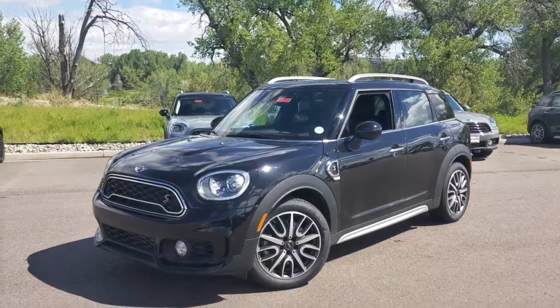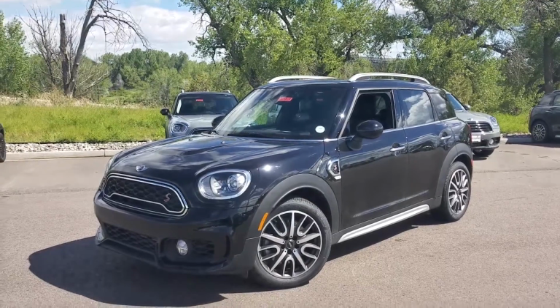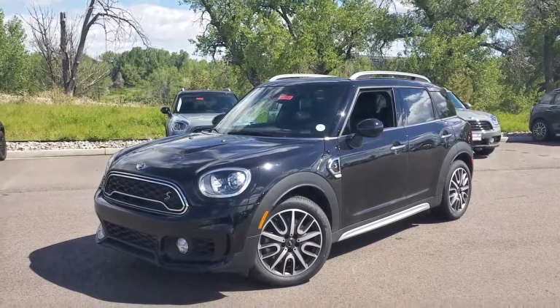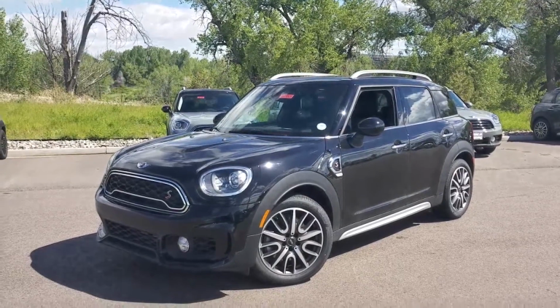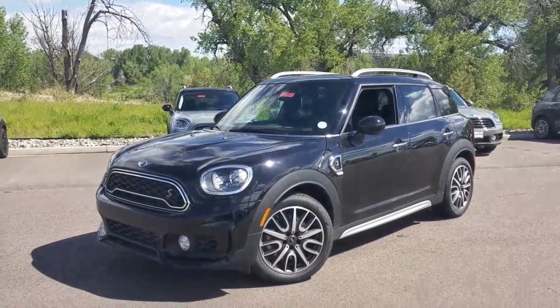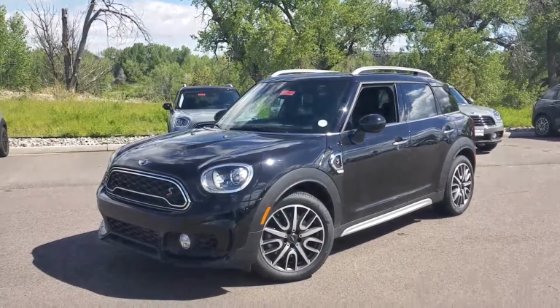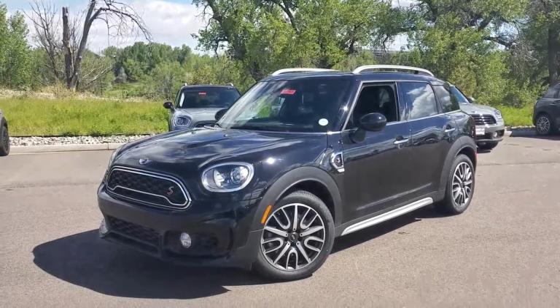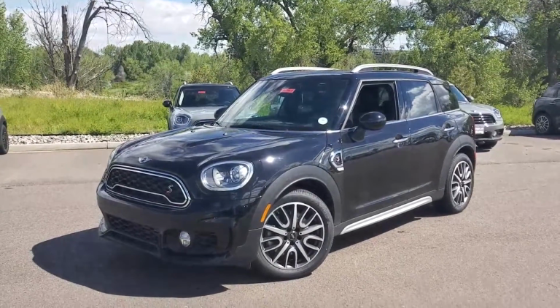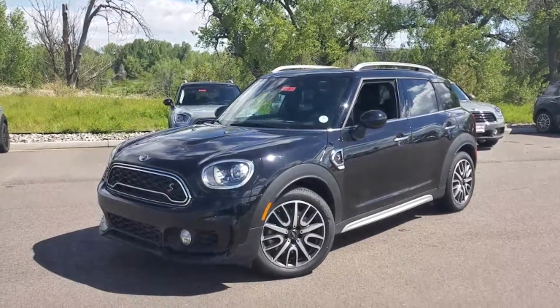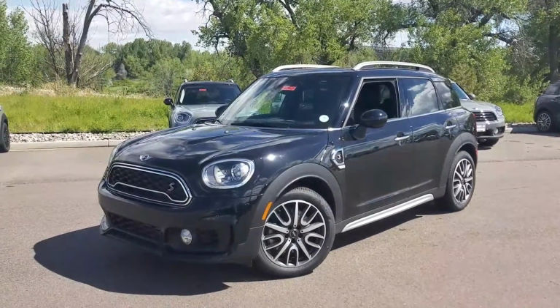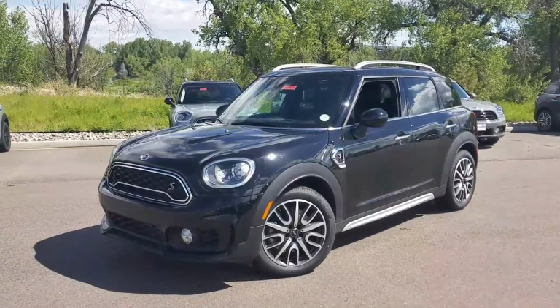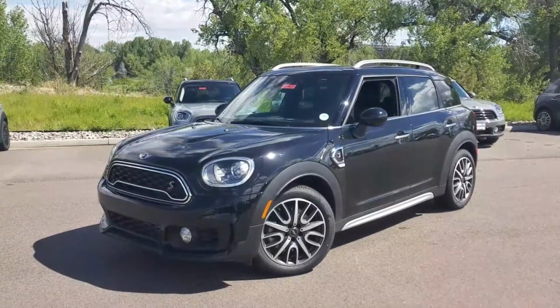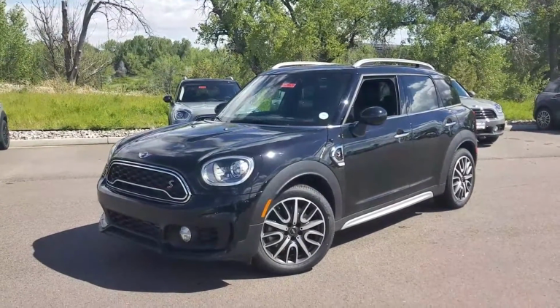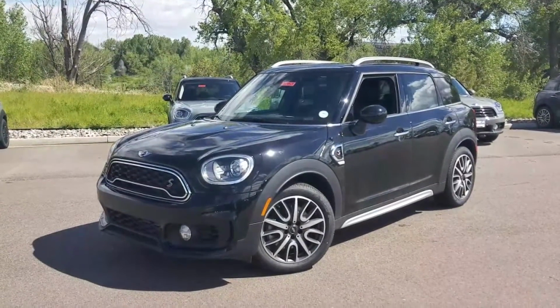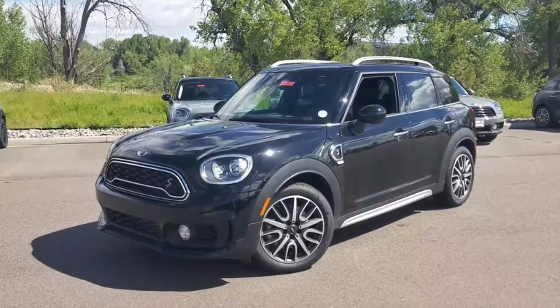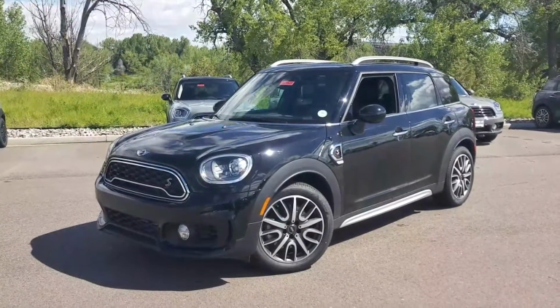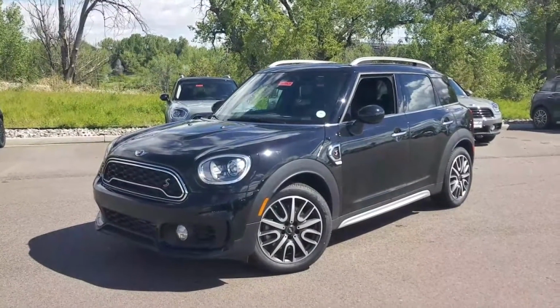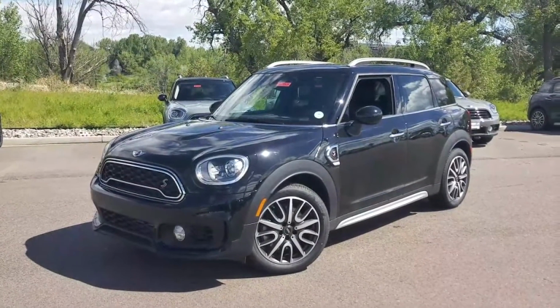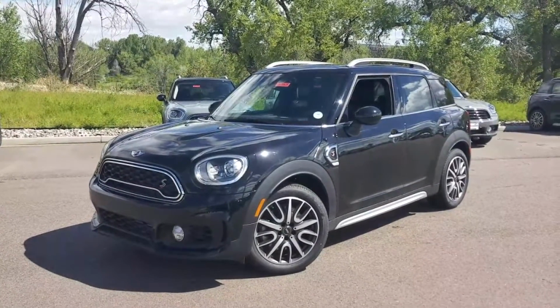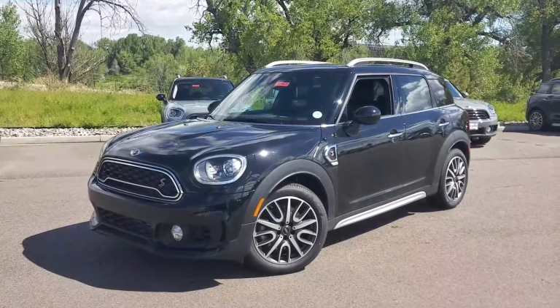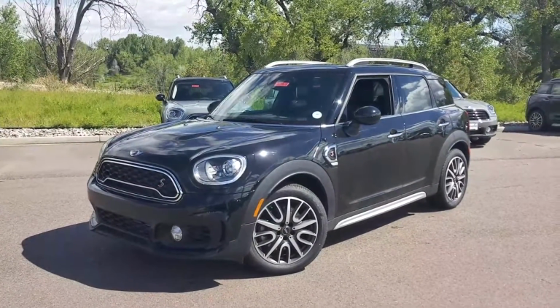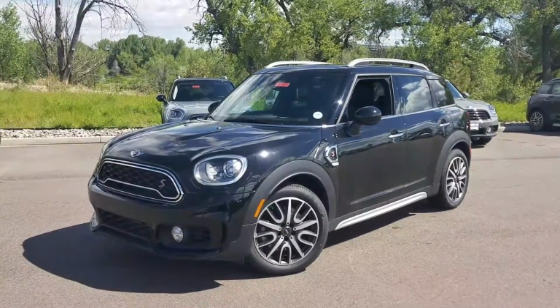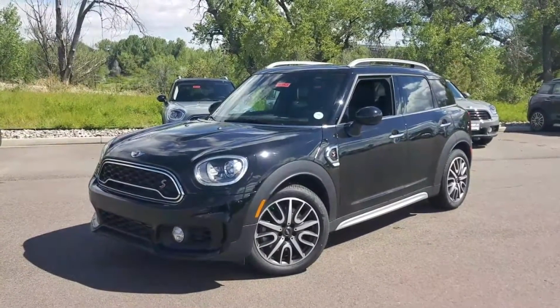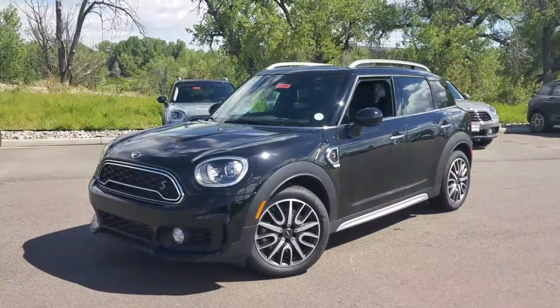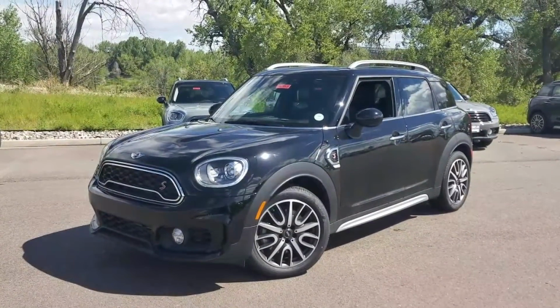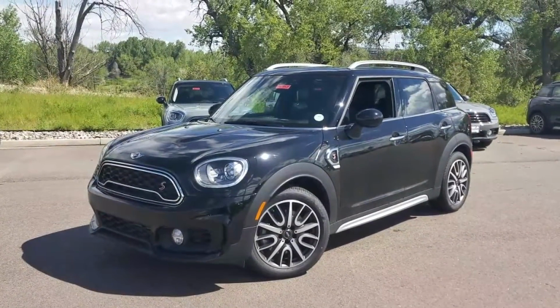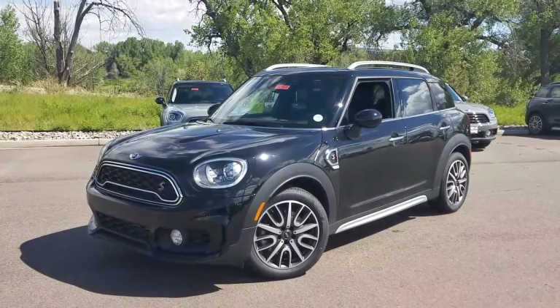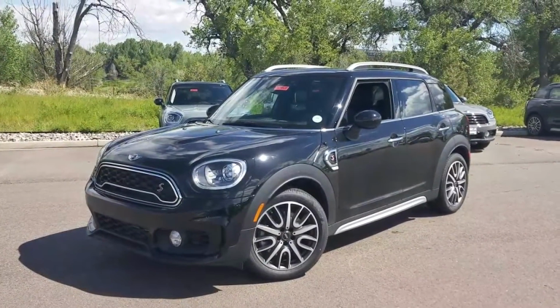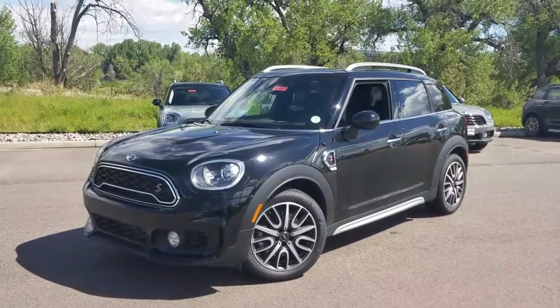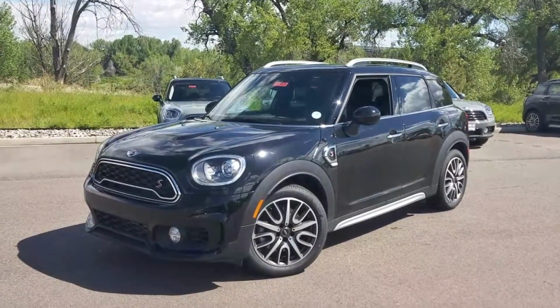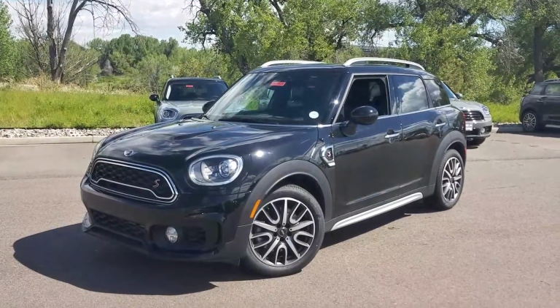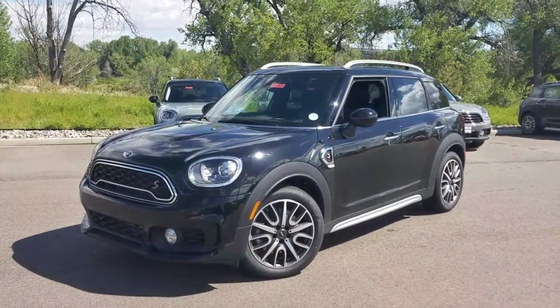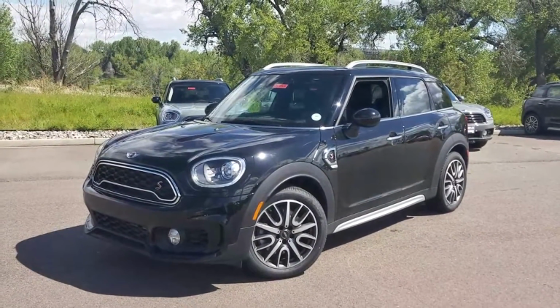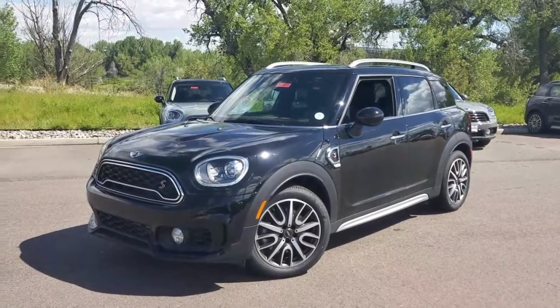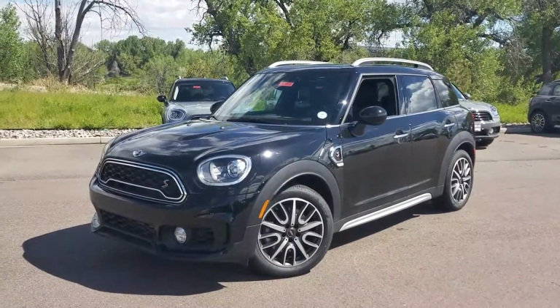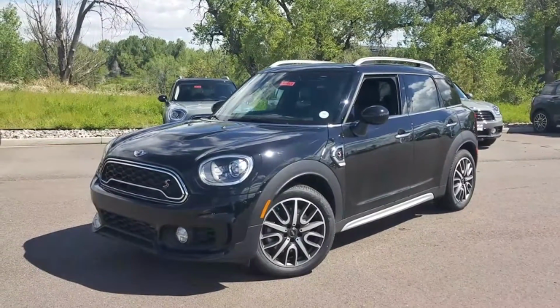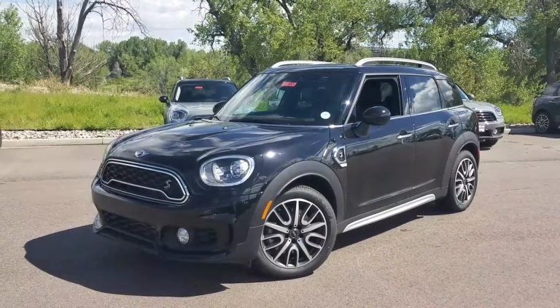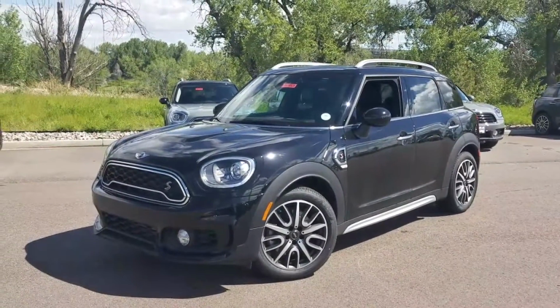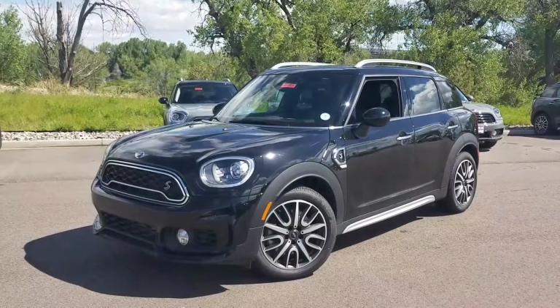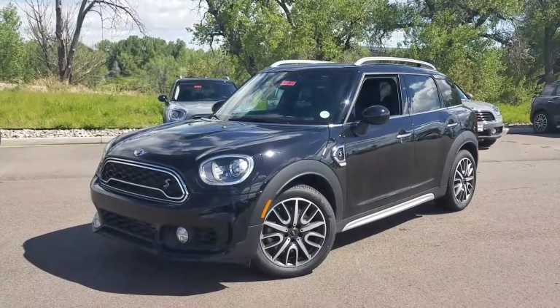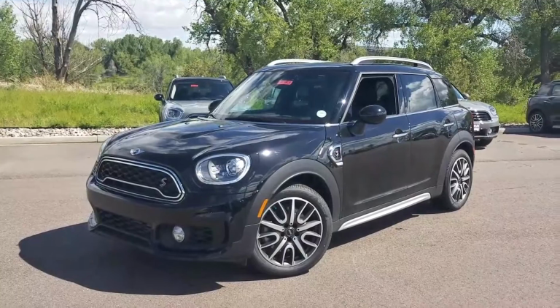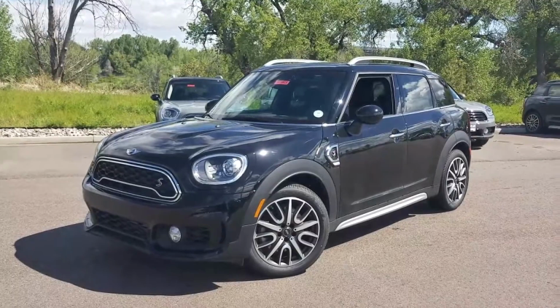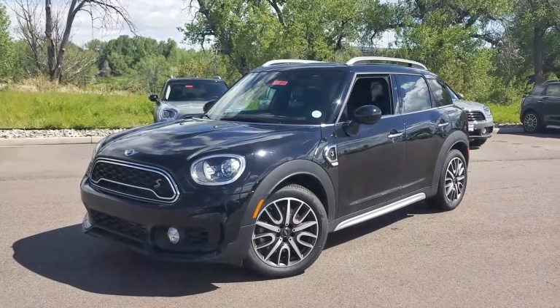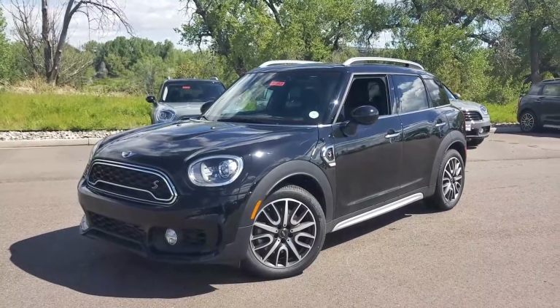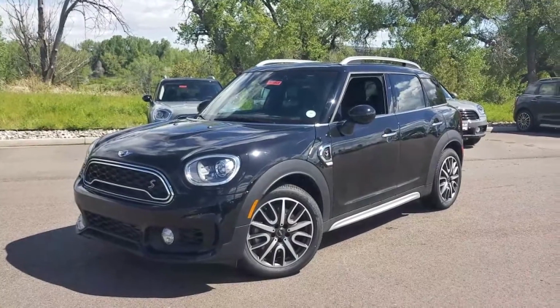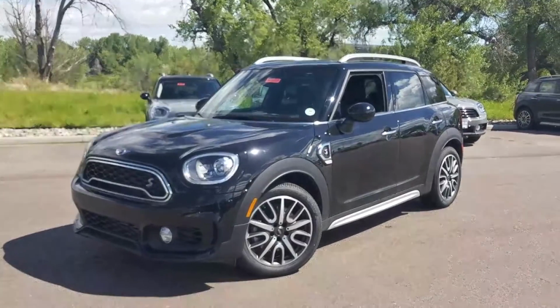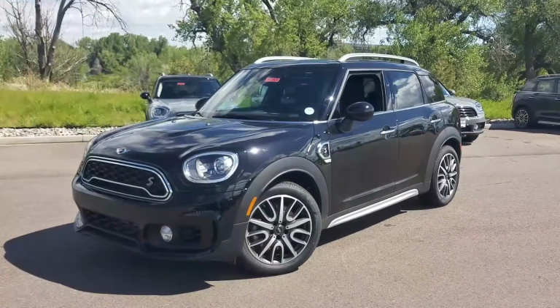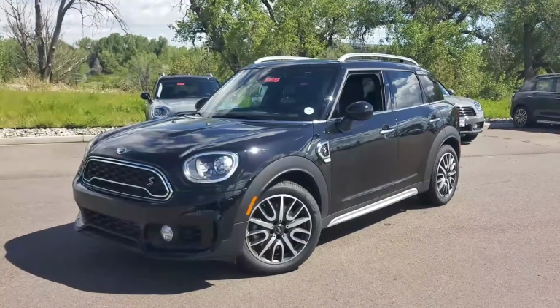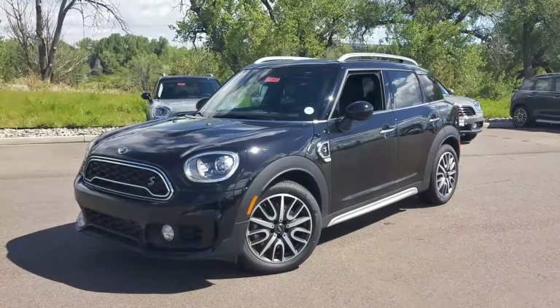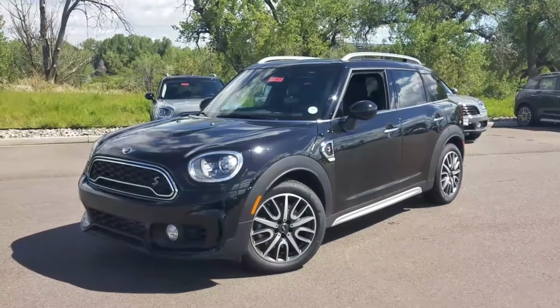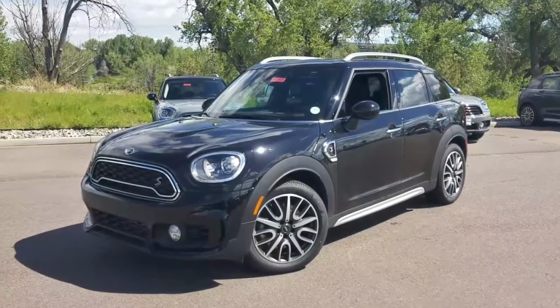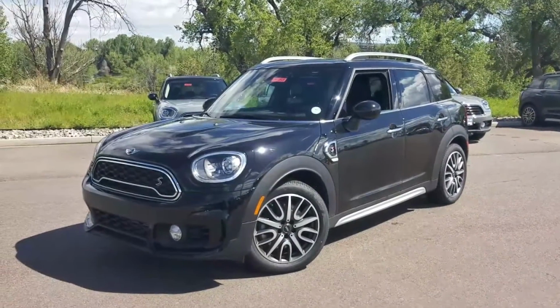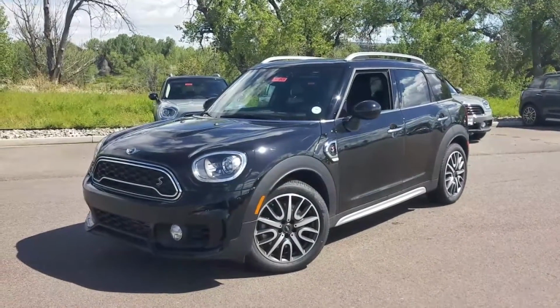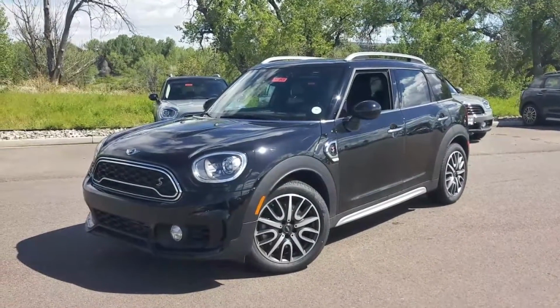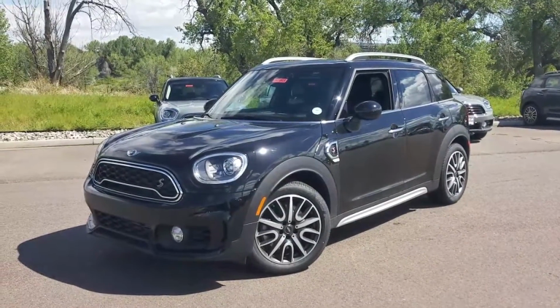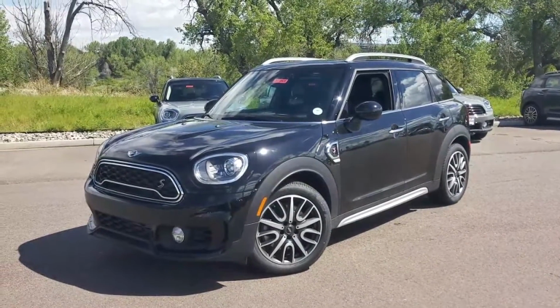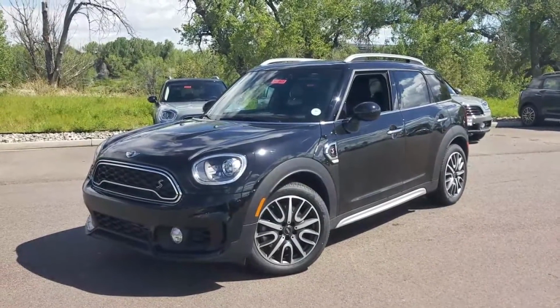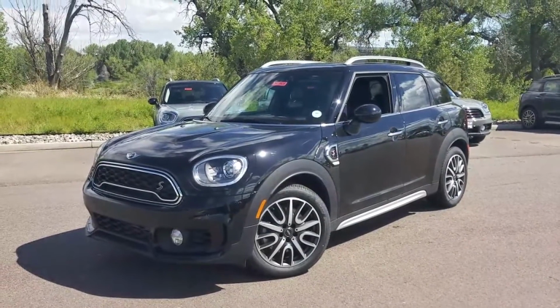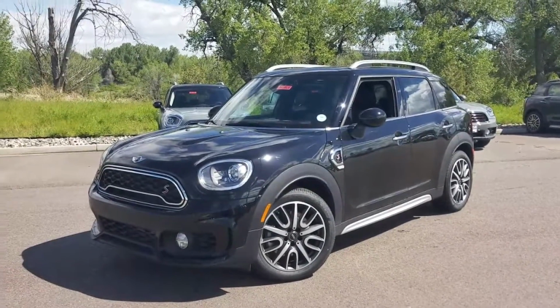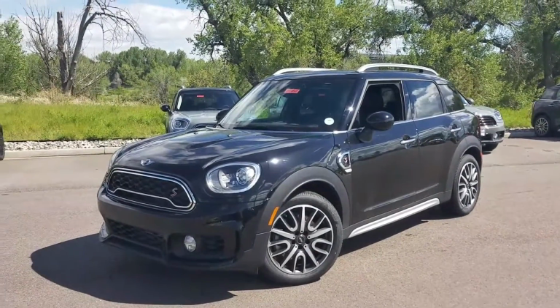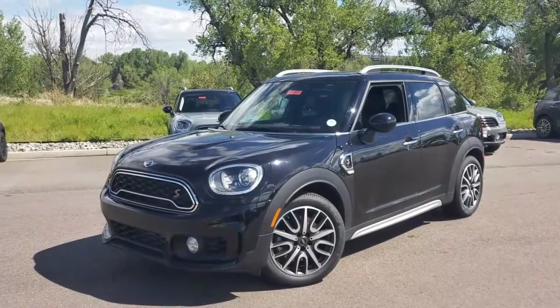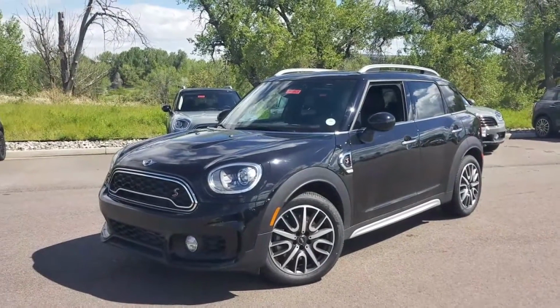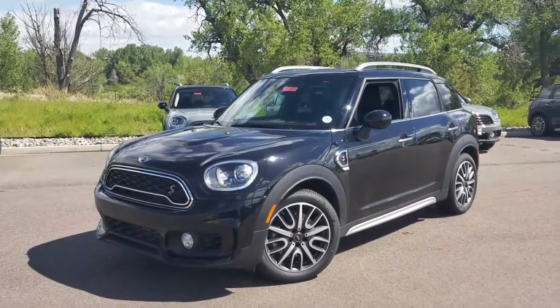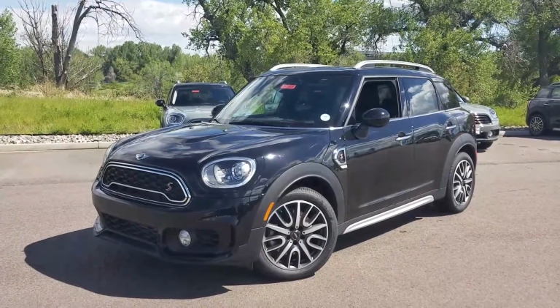Hi, this is Tyler over at Shop Mini. I just wanted to send you a quick preview of one of our 2017 Mini Cooper Countryman SL4s.